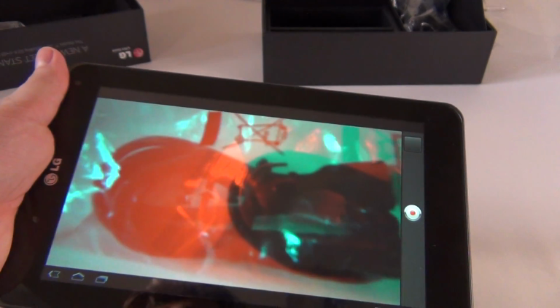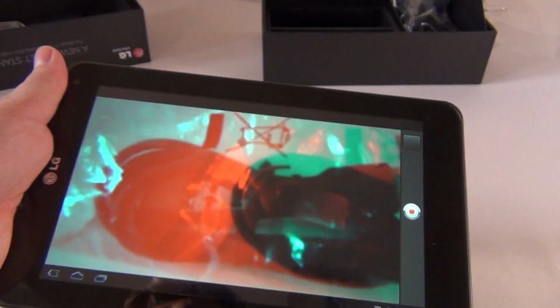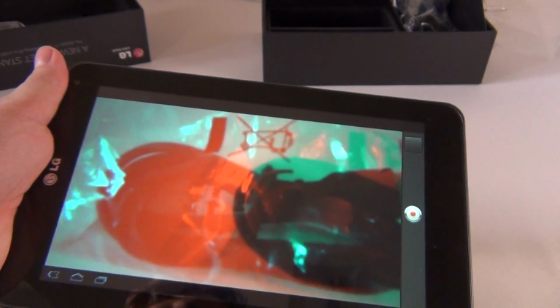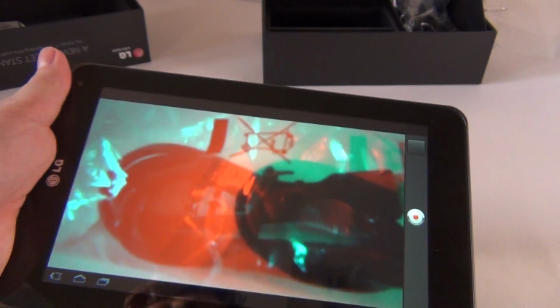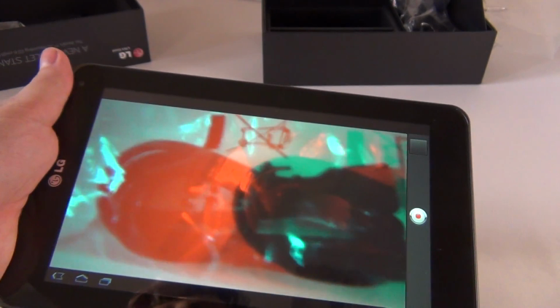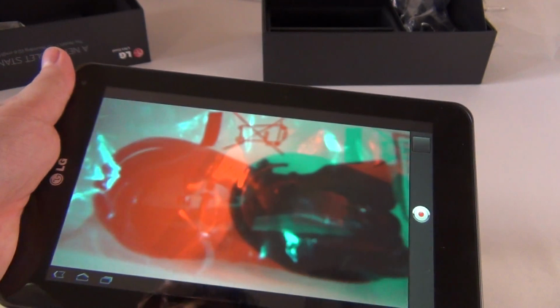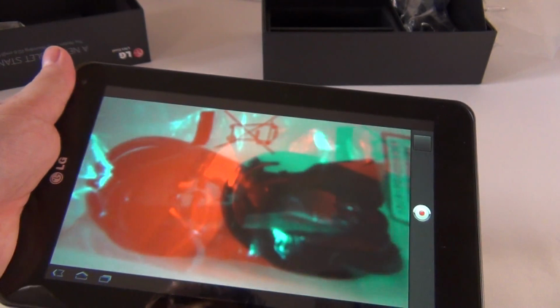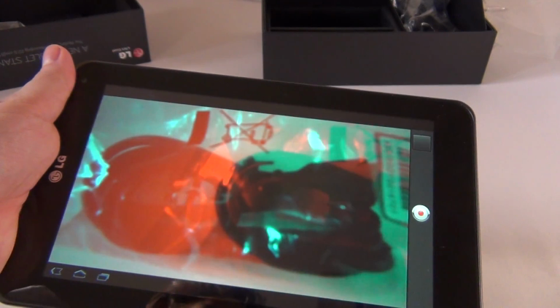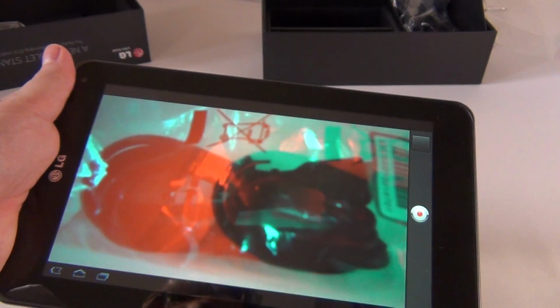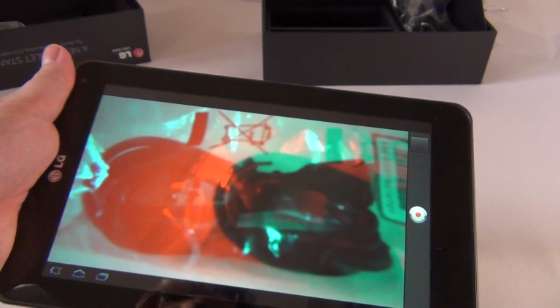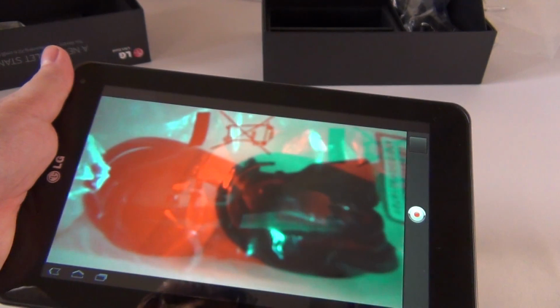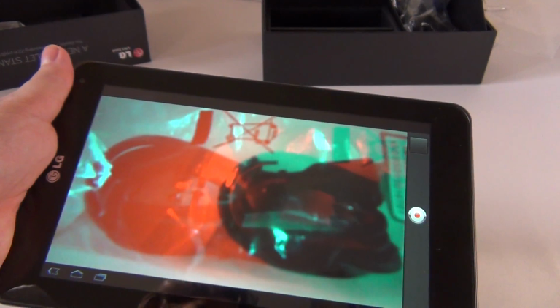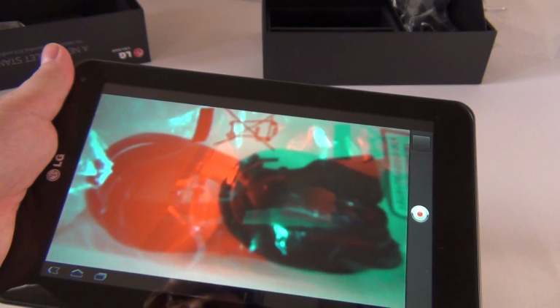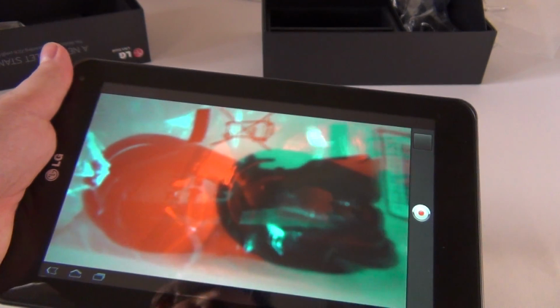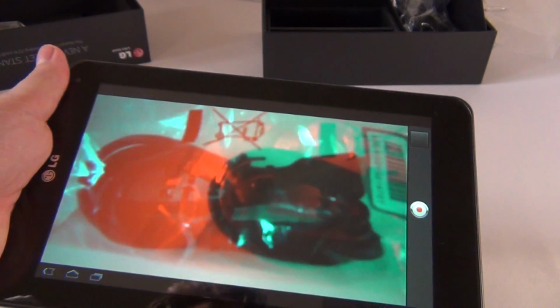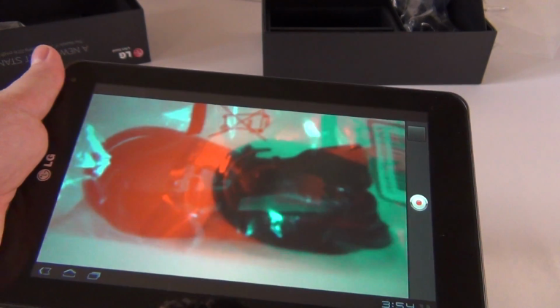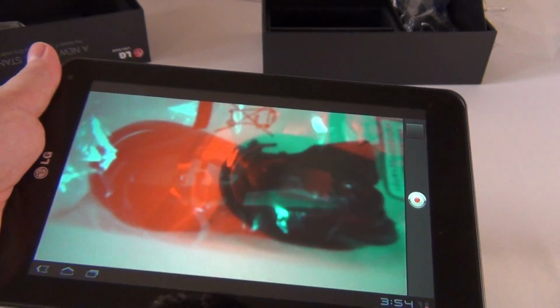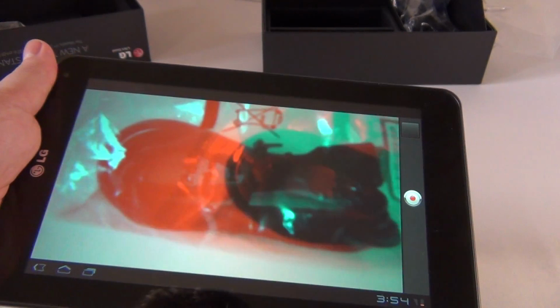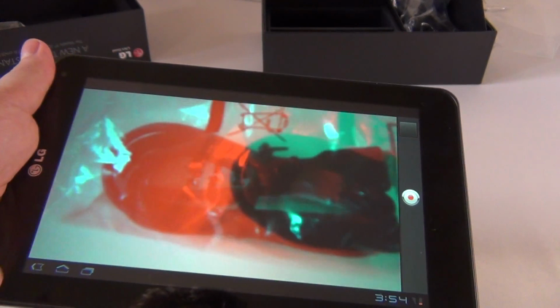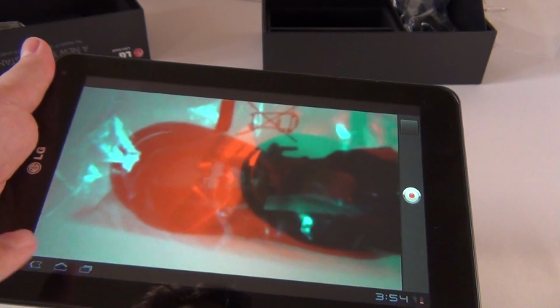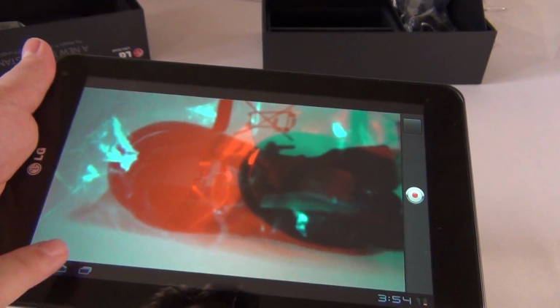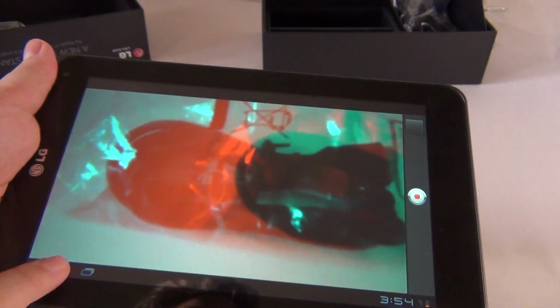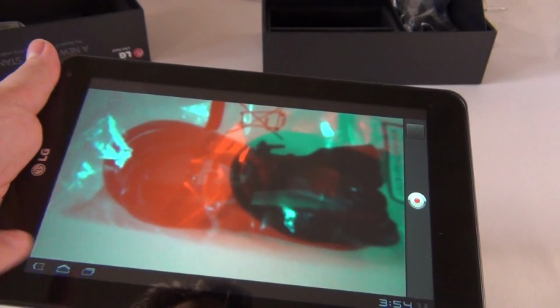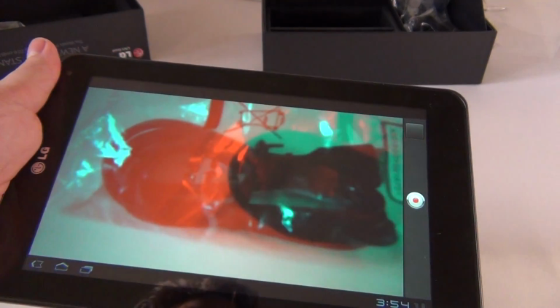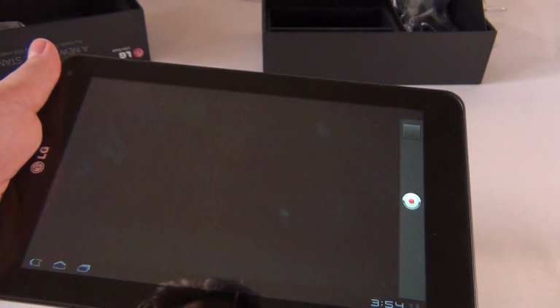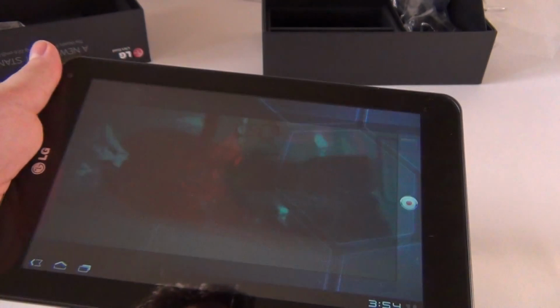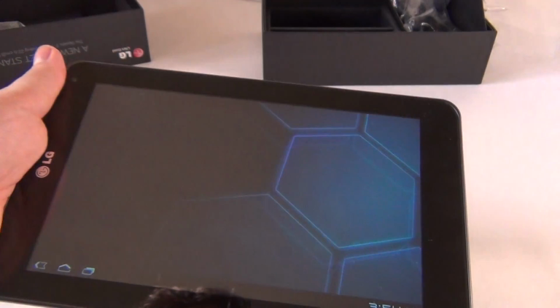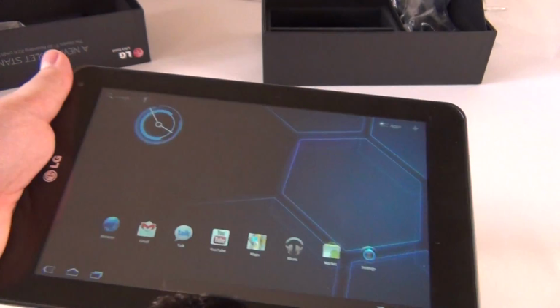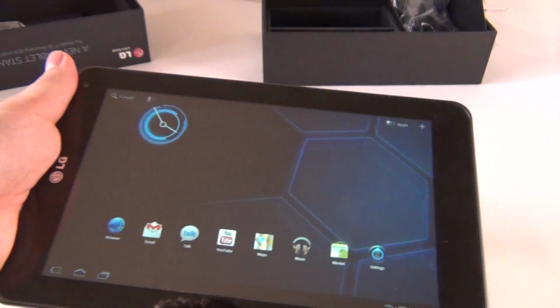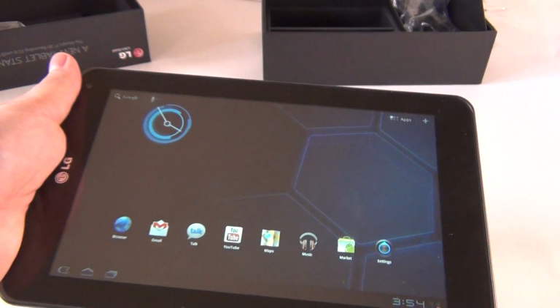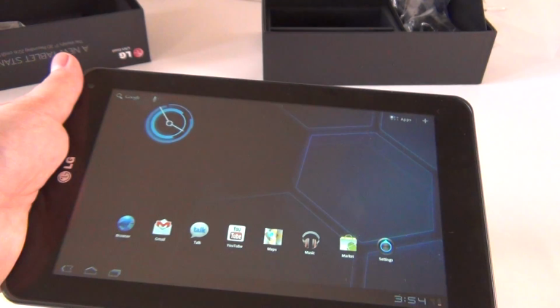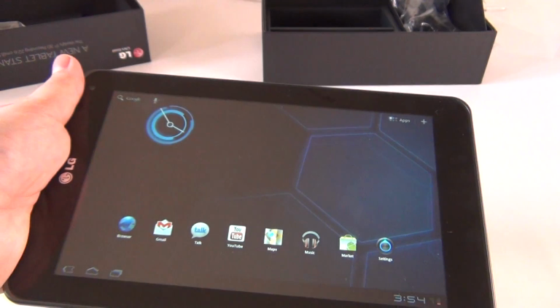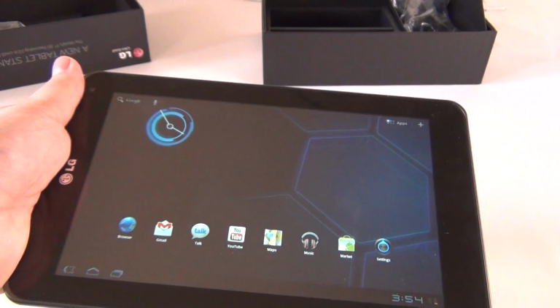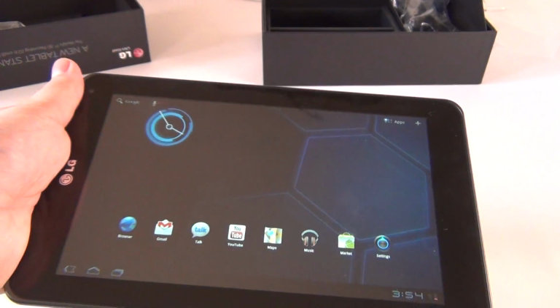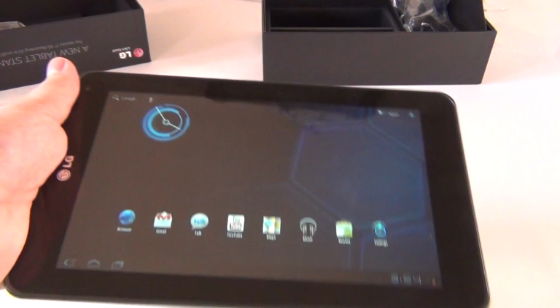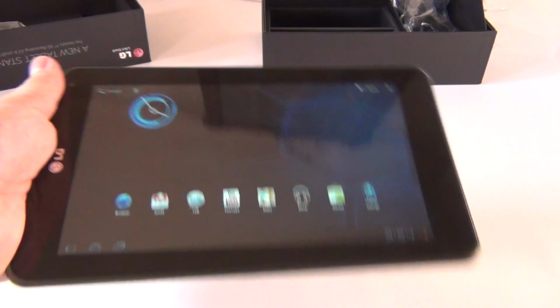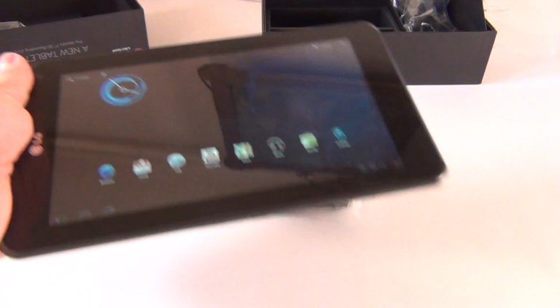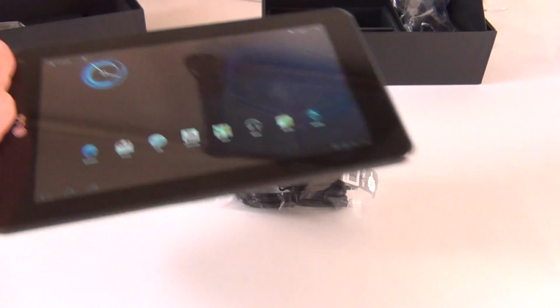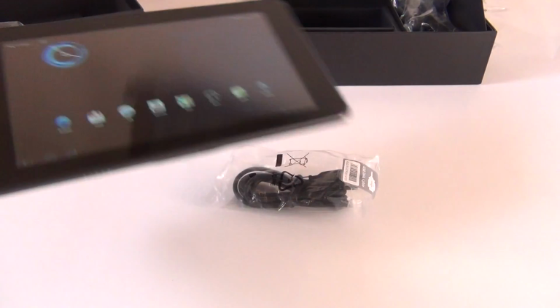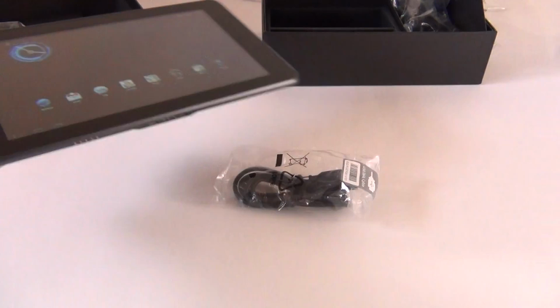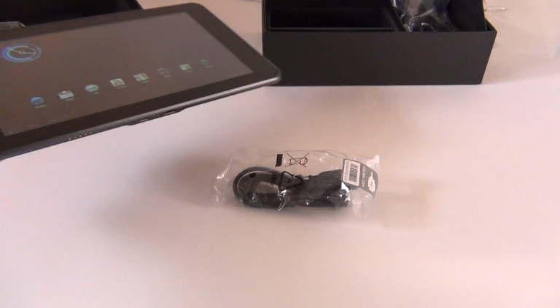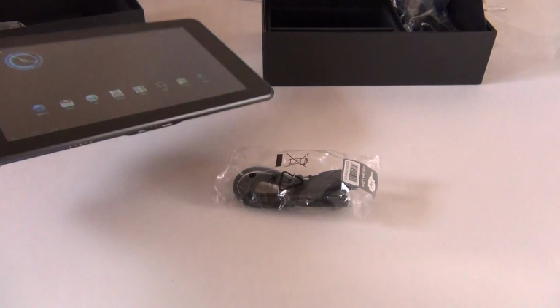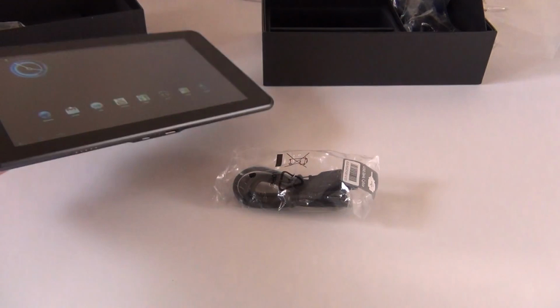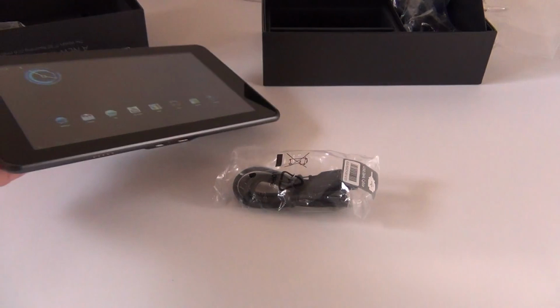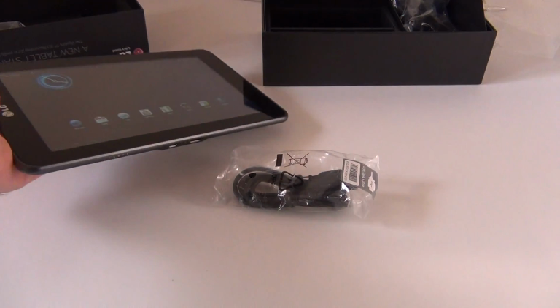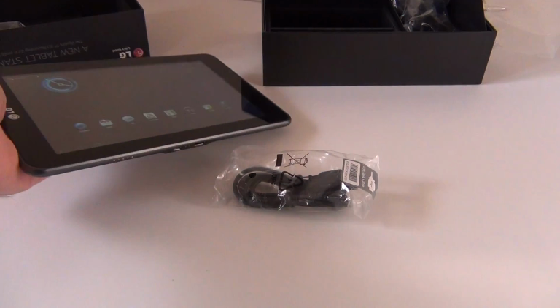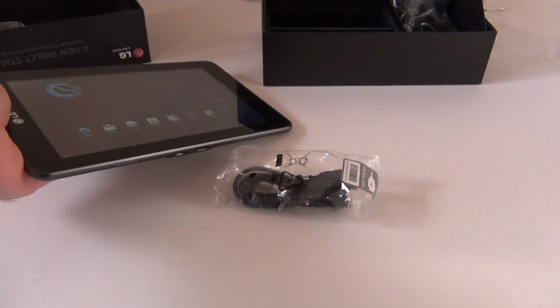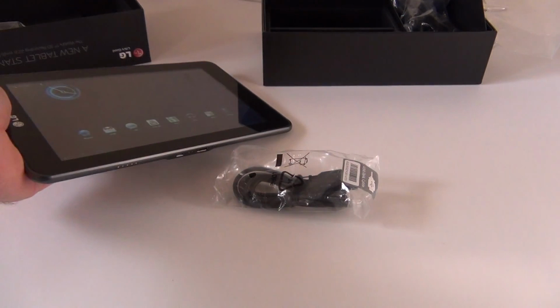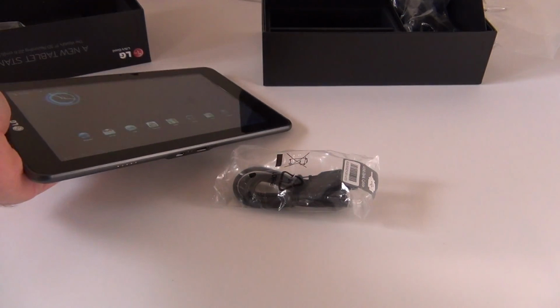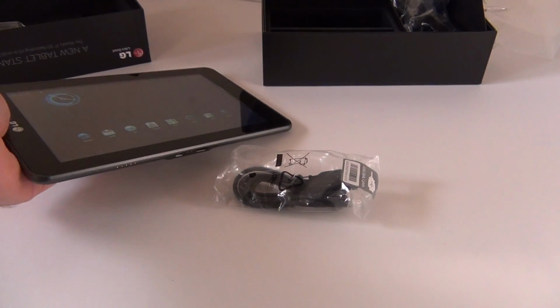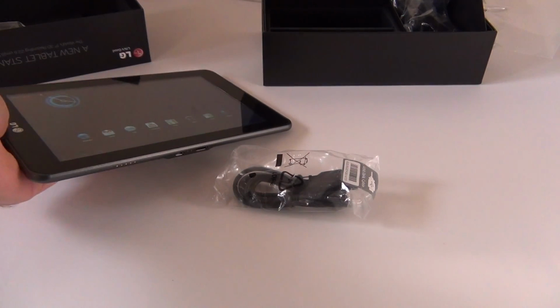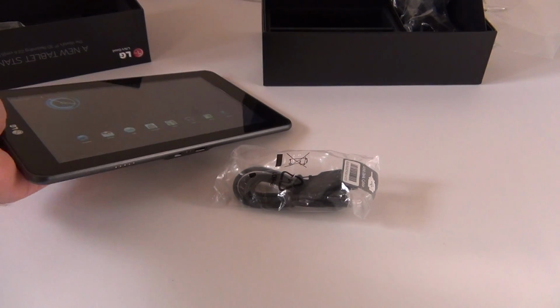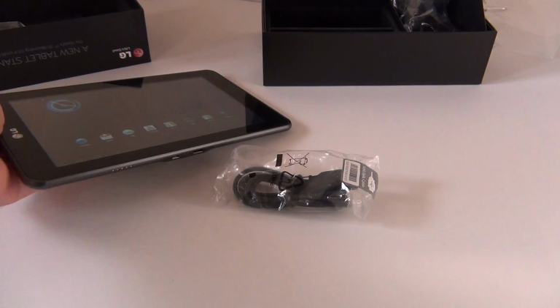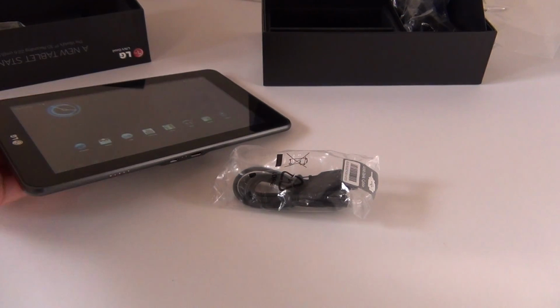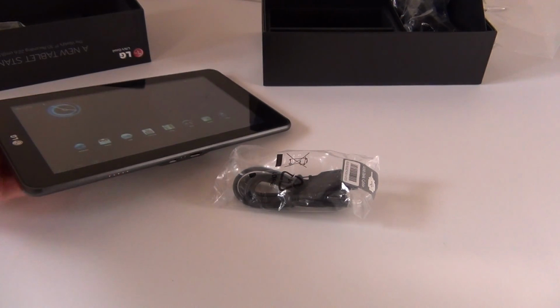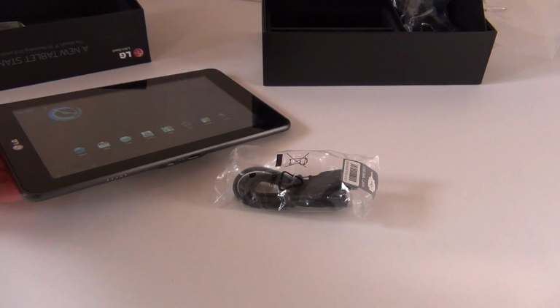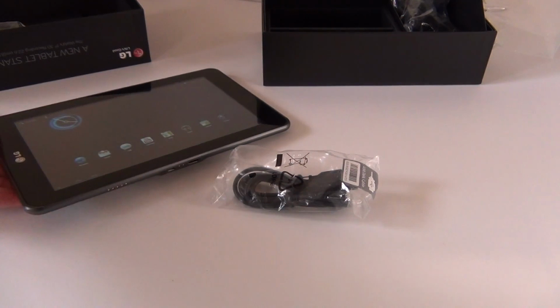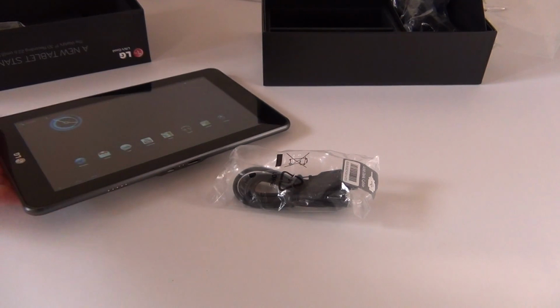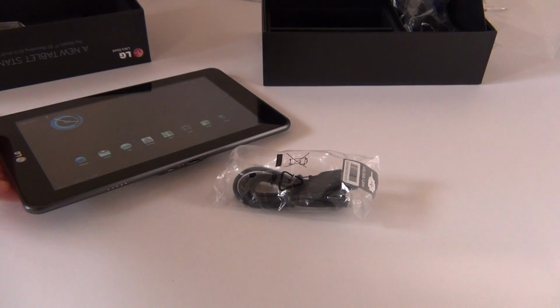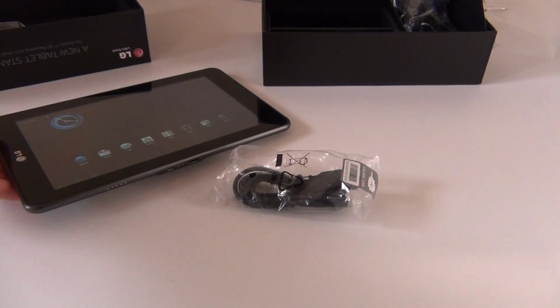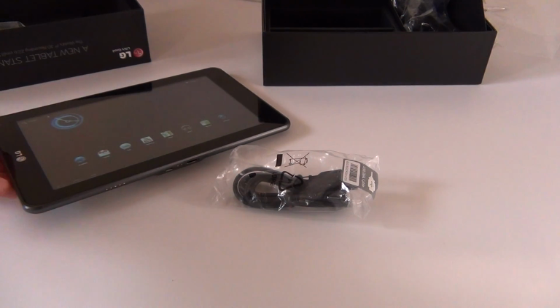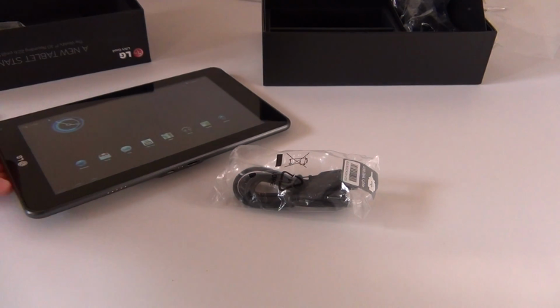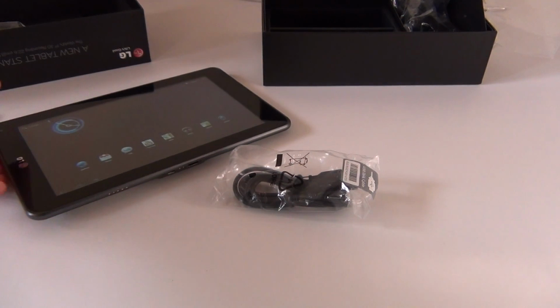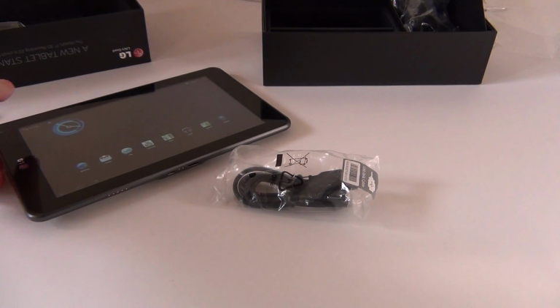But till then, I hope you dig this unboxing, and I'll be back with more details in the following days. Bye bye.